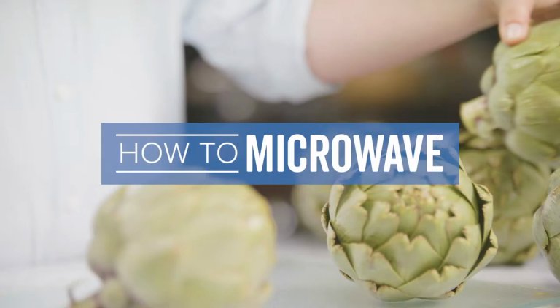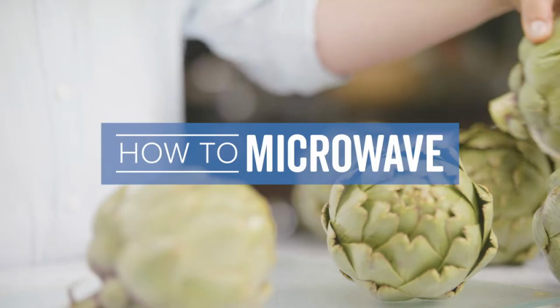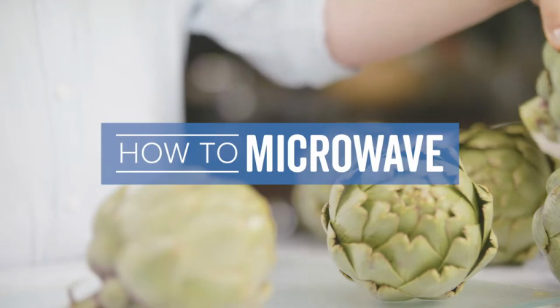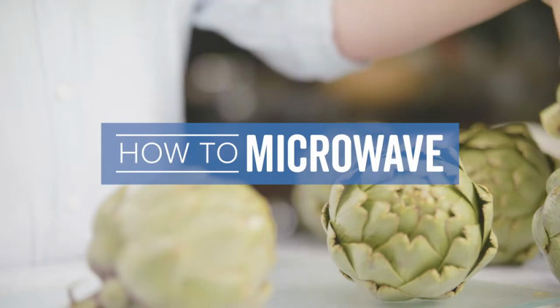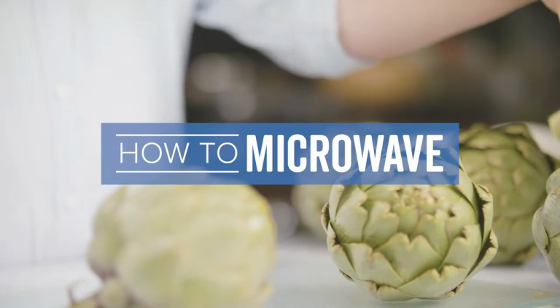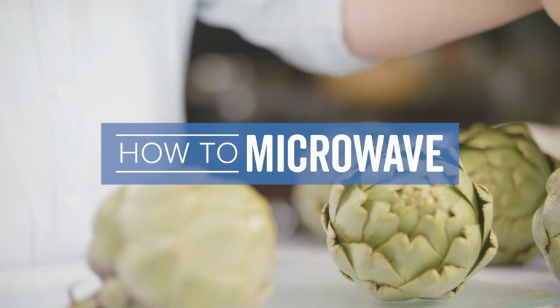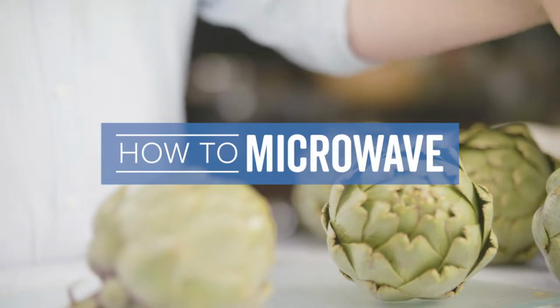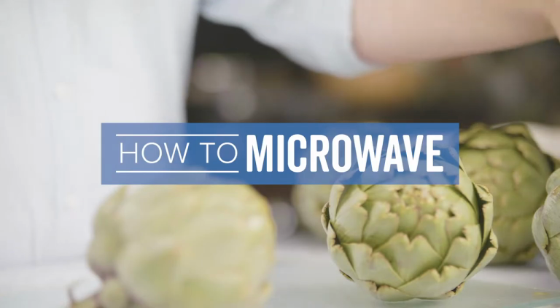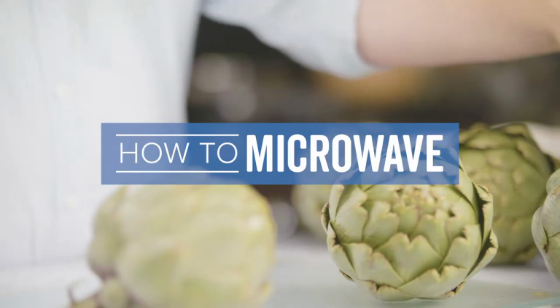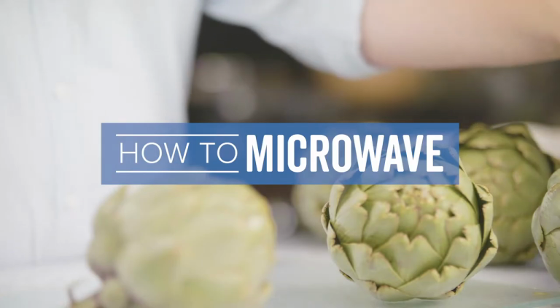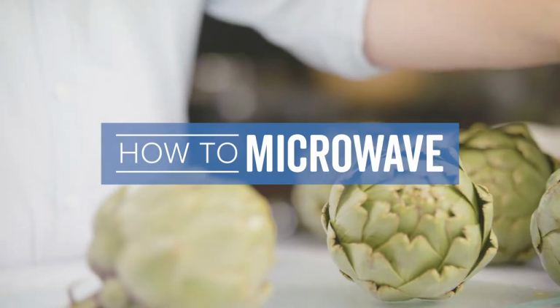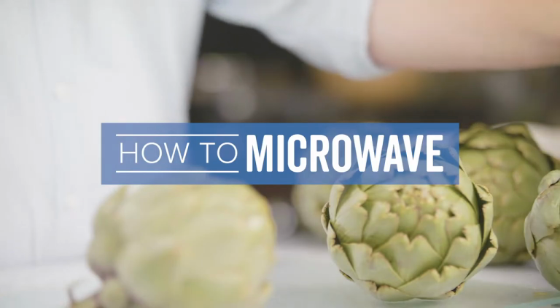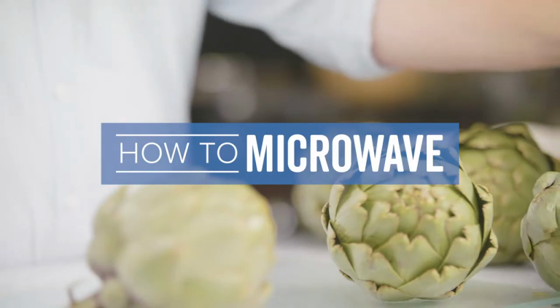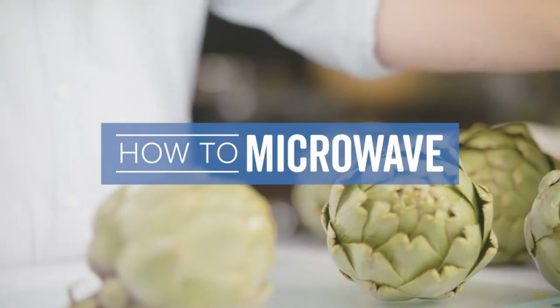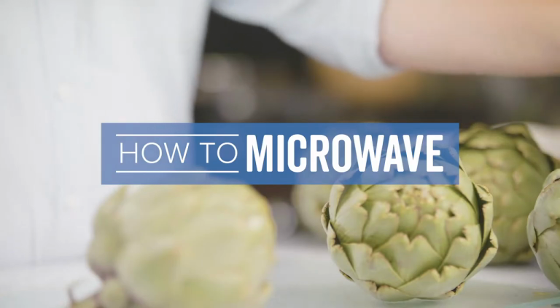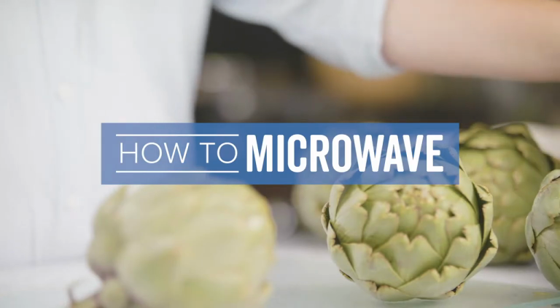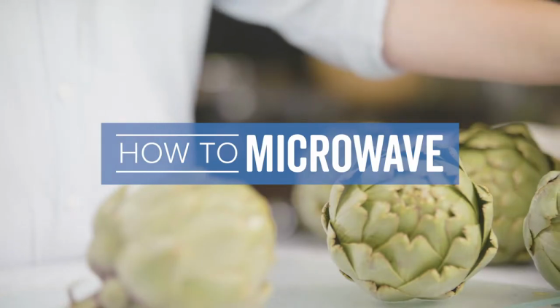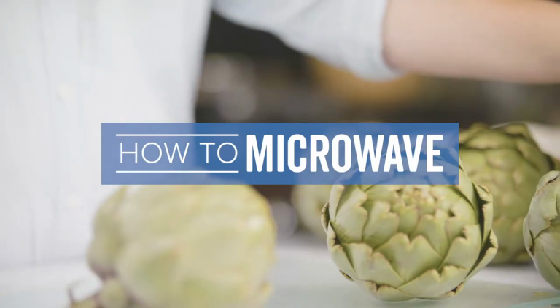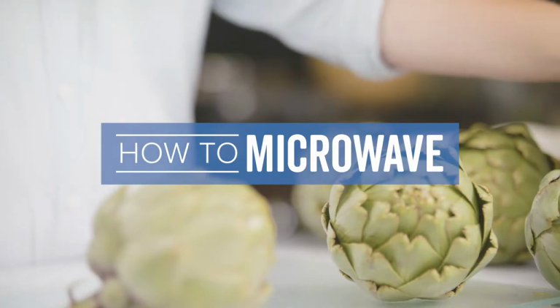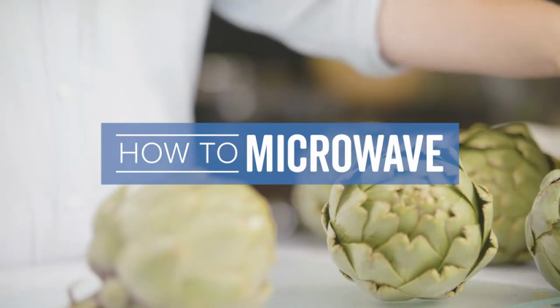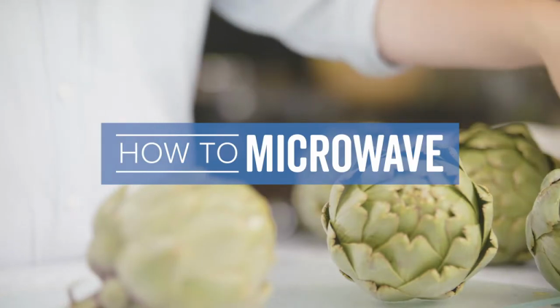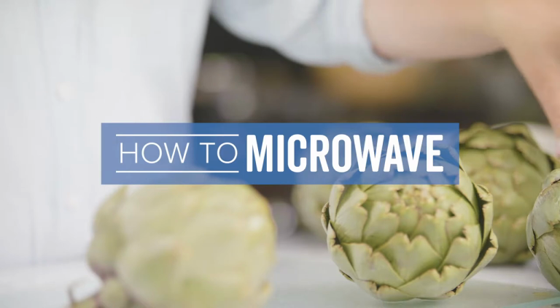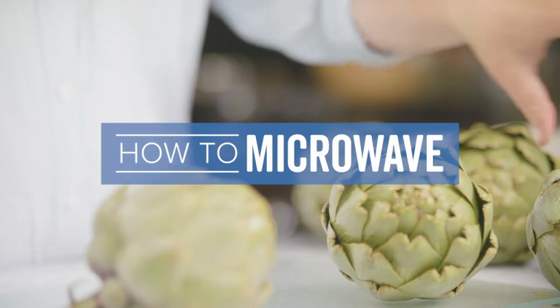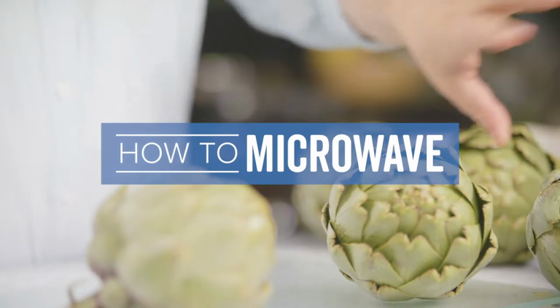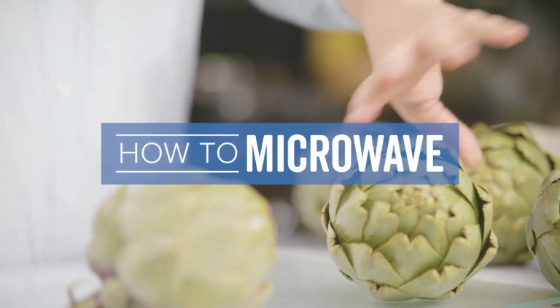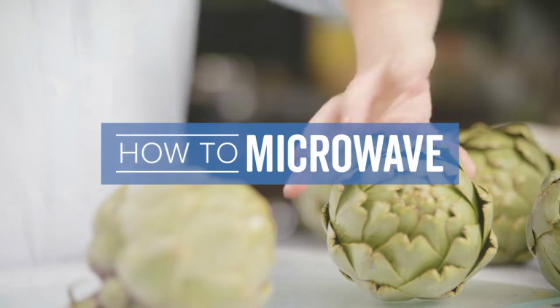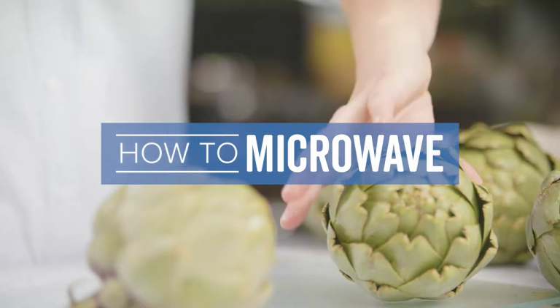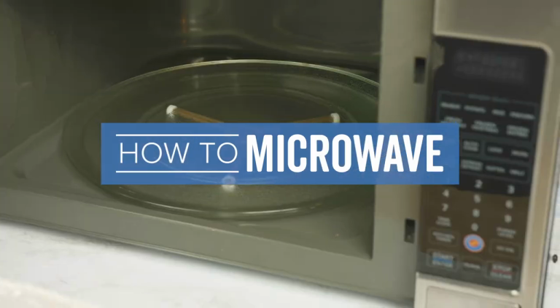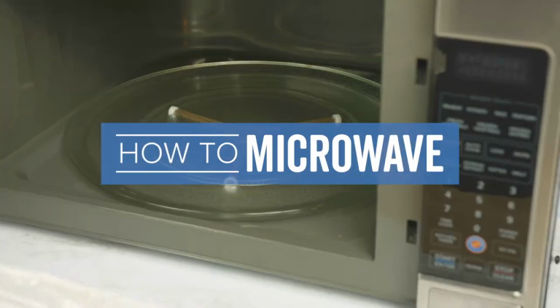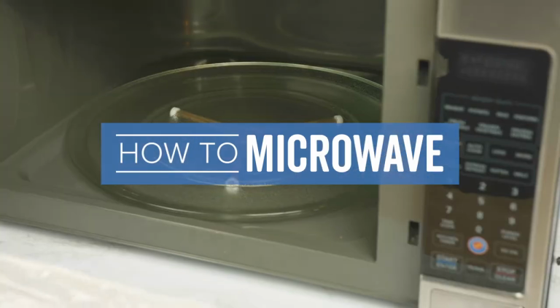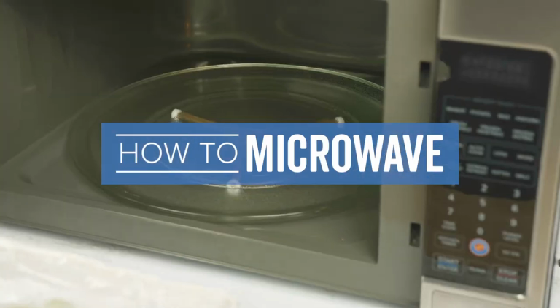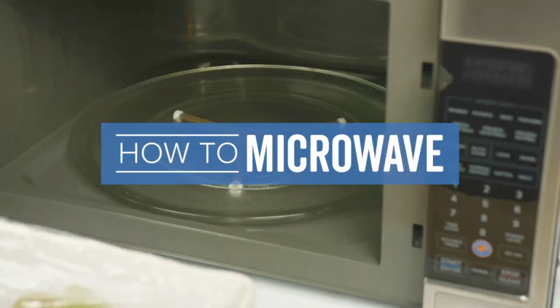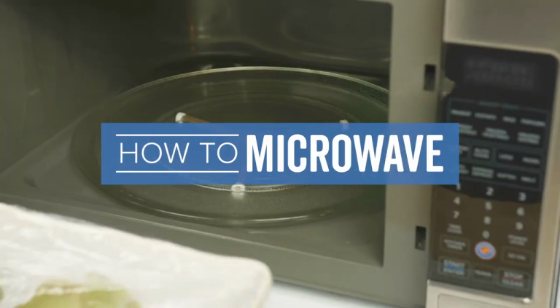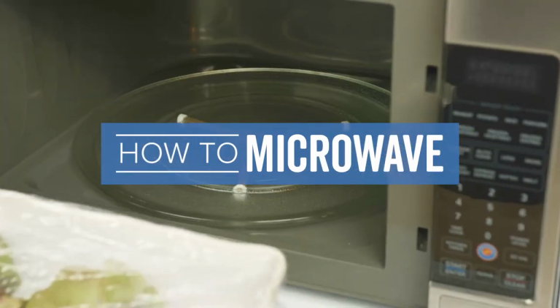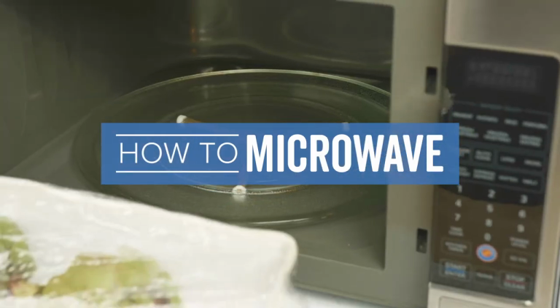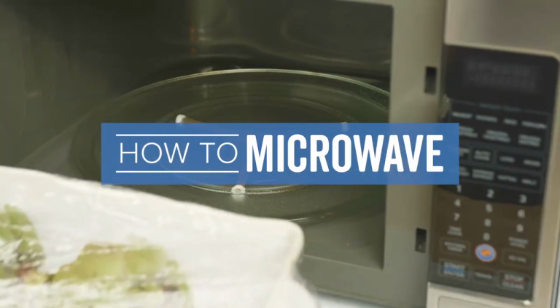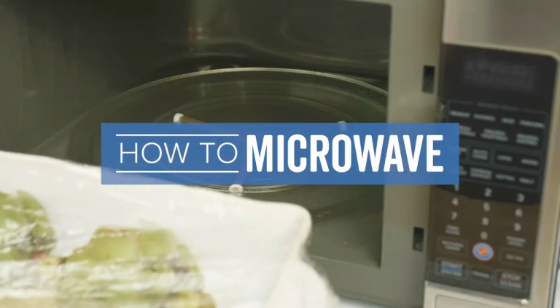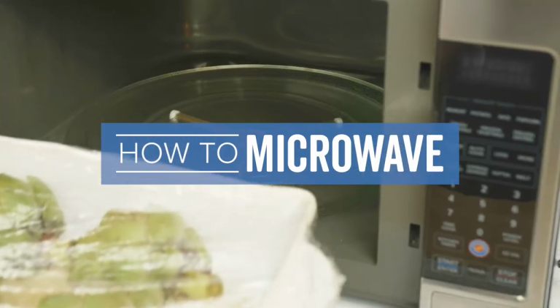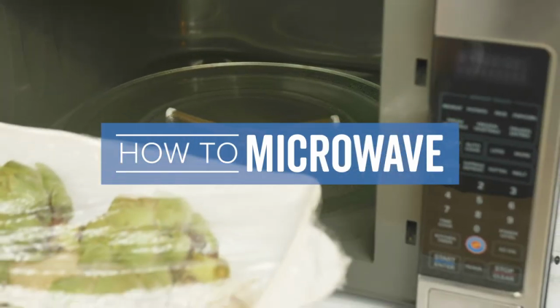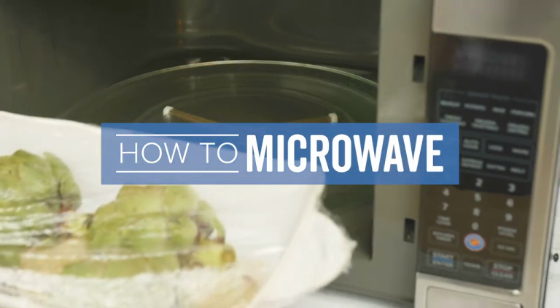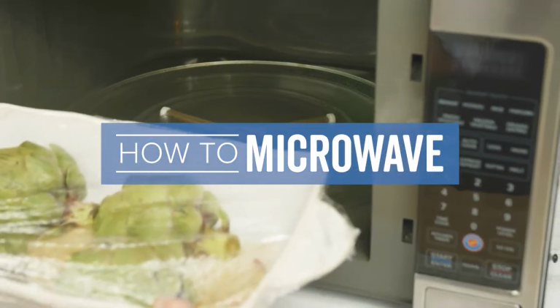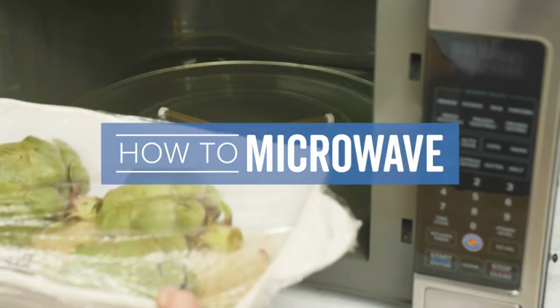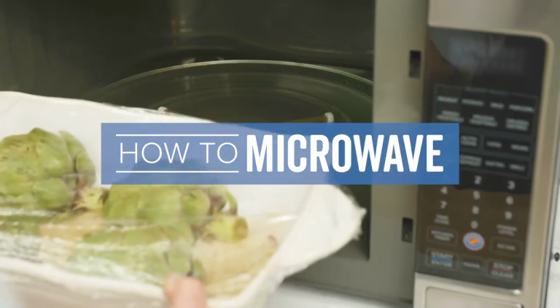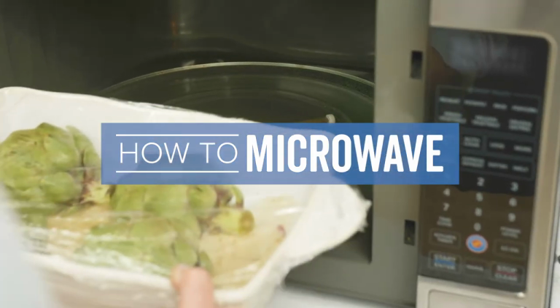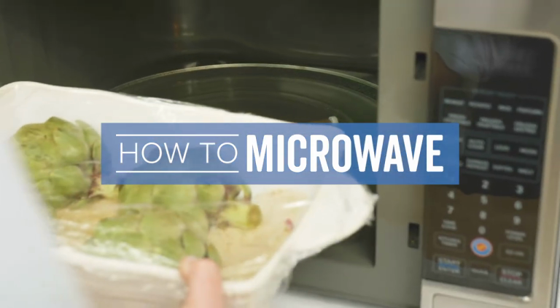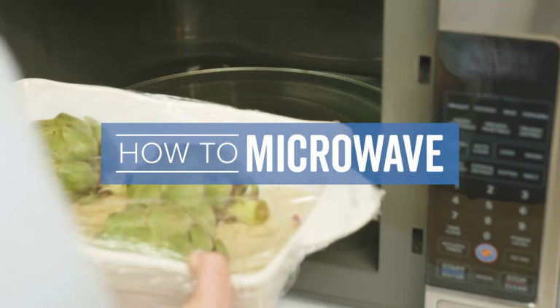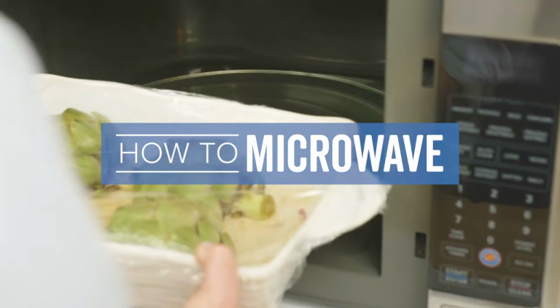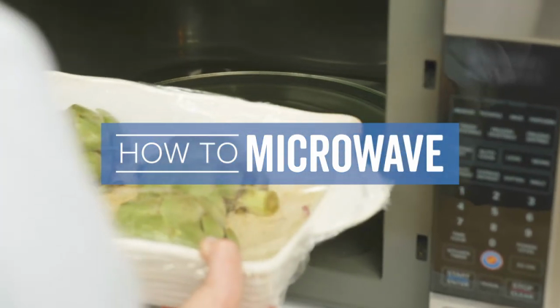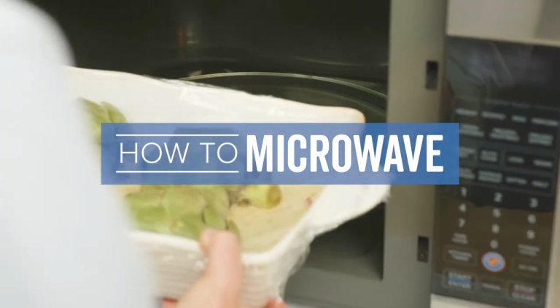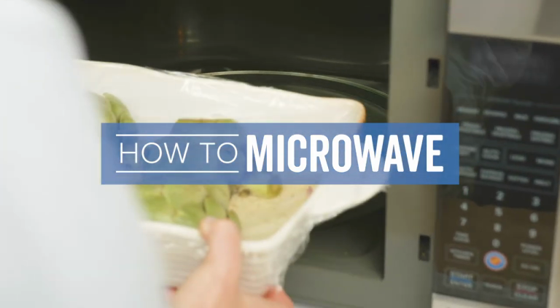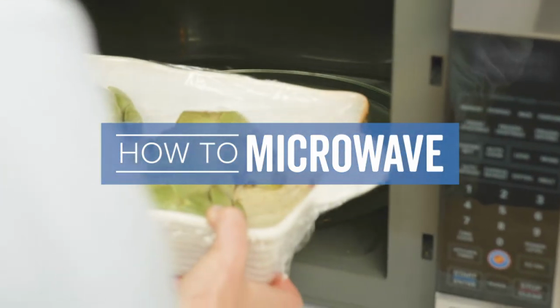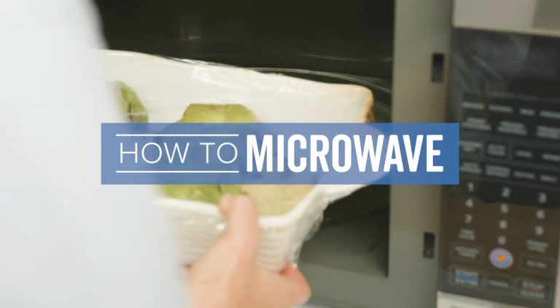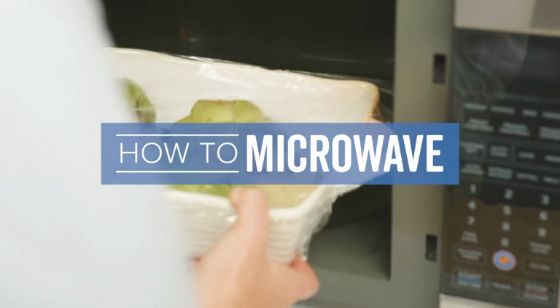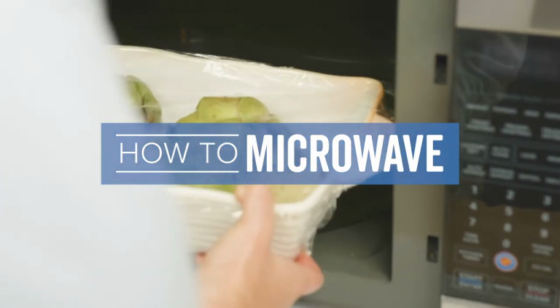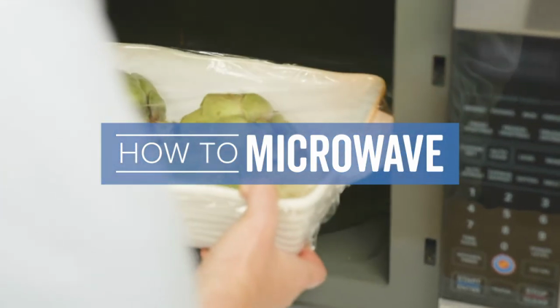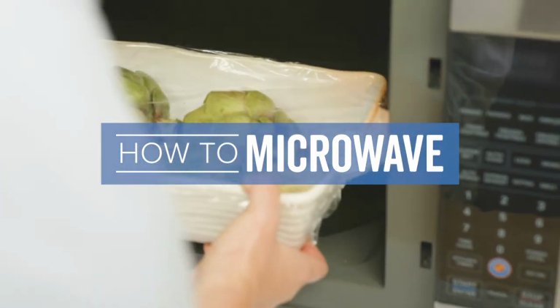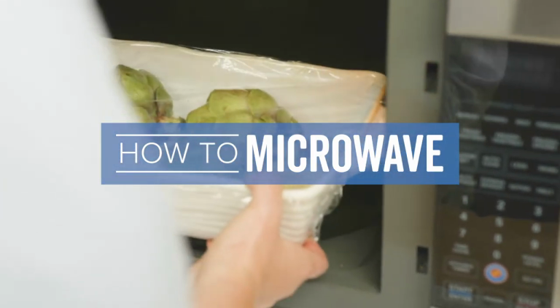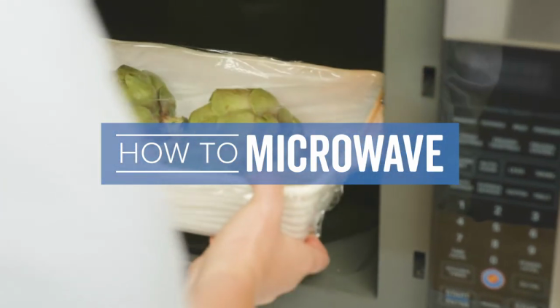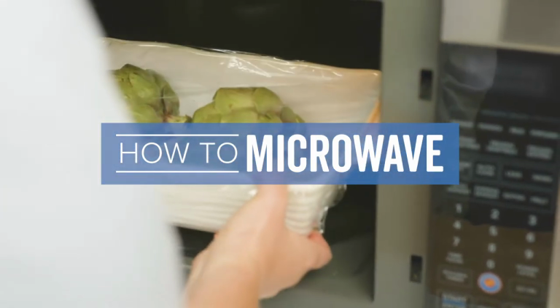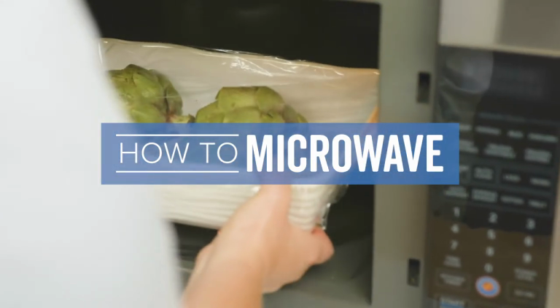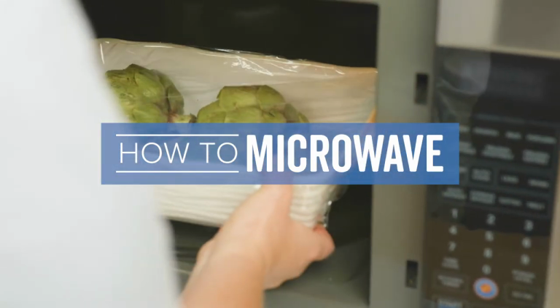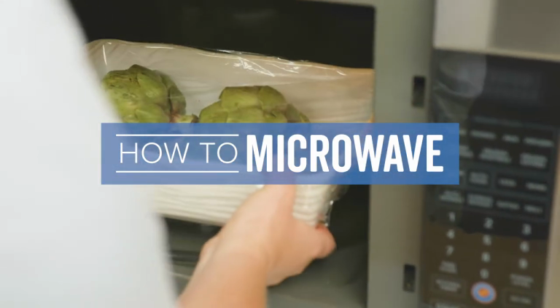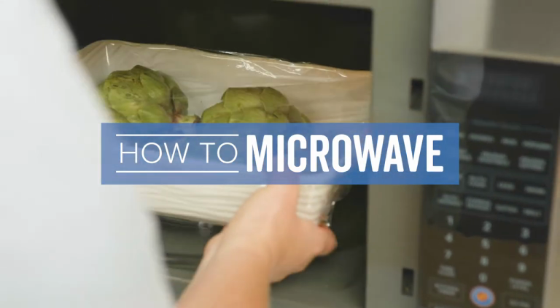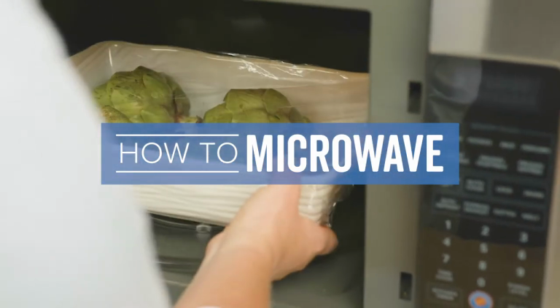Have you ever wondered about putting a fresh artichoke in the microwave? It is possible. In fact, it's quick and easy.